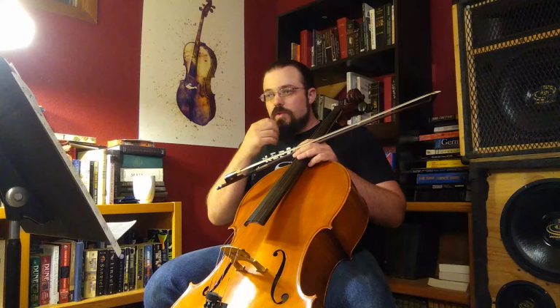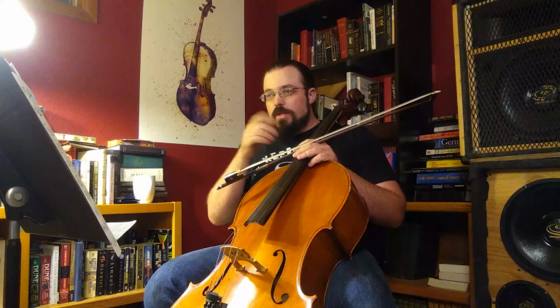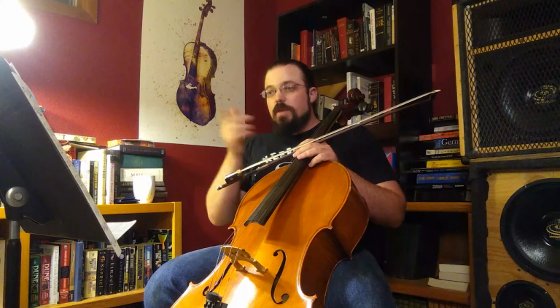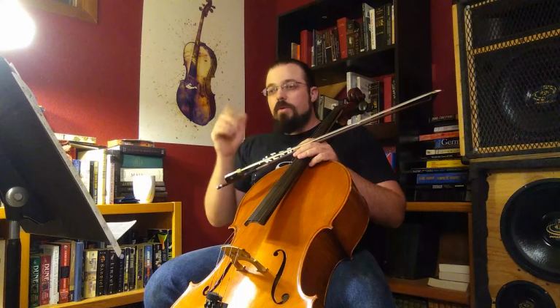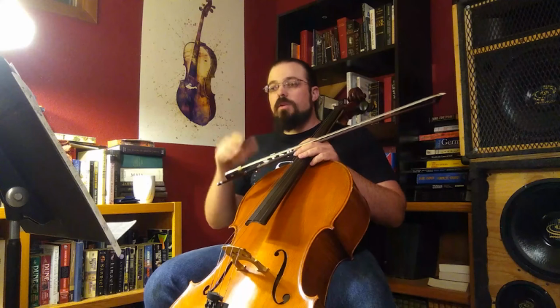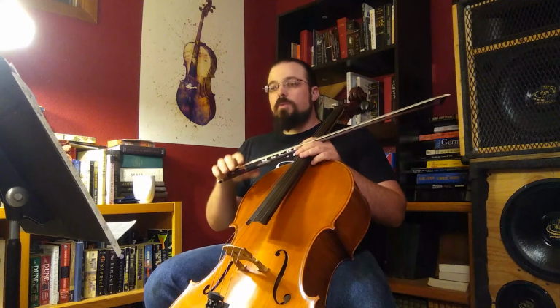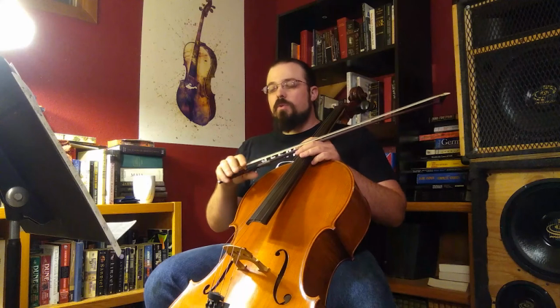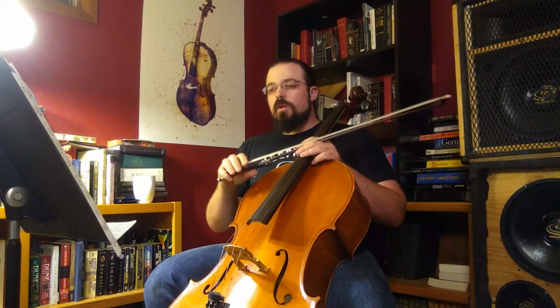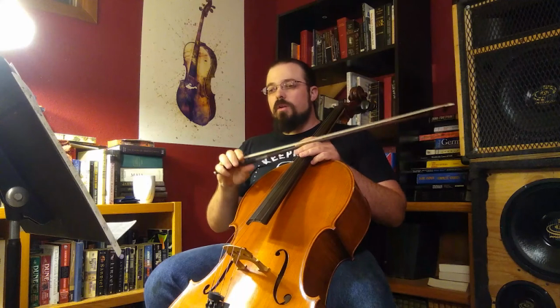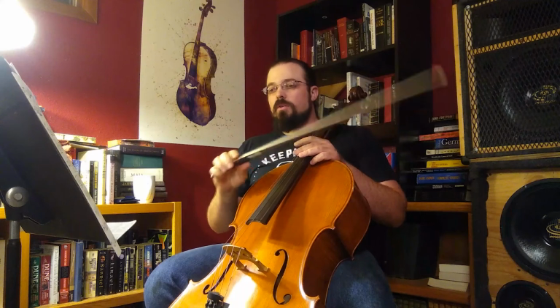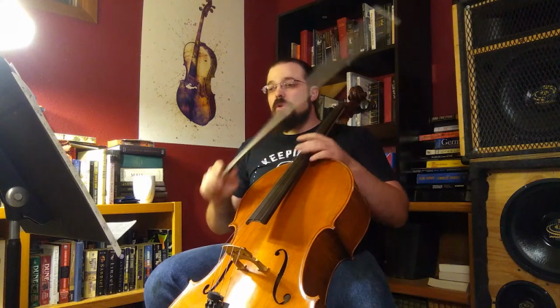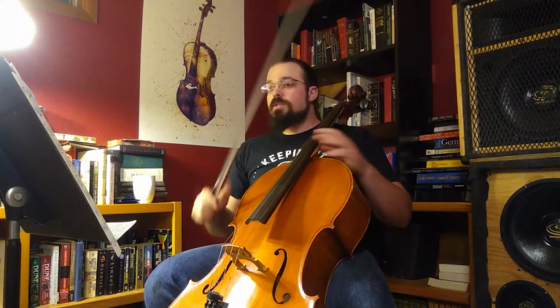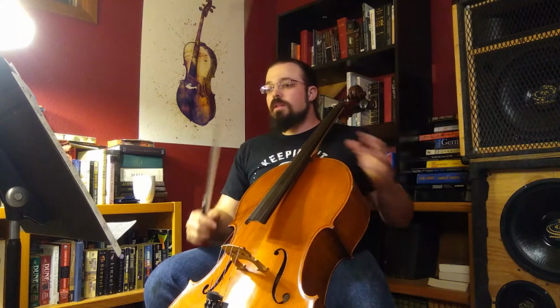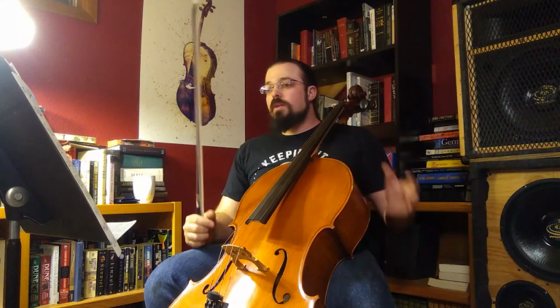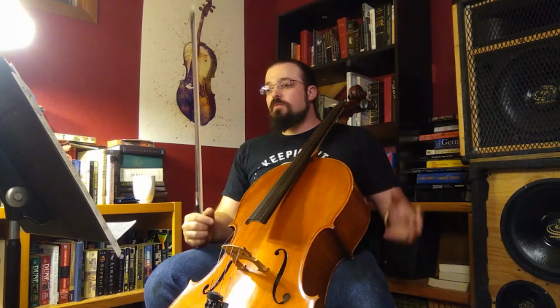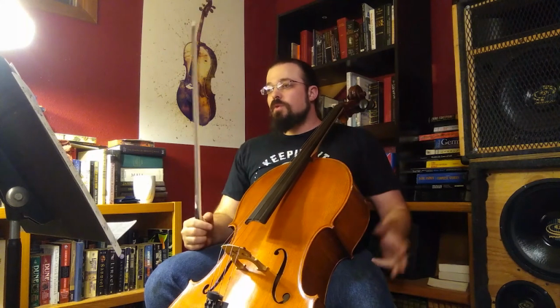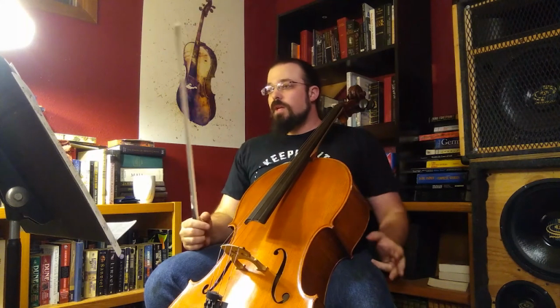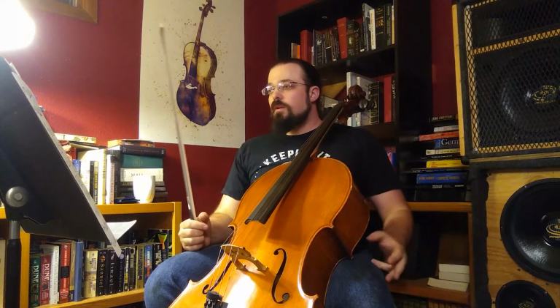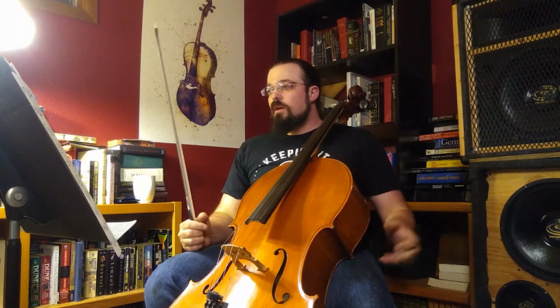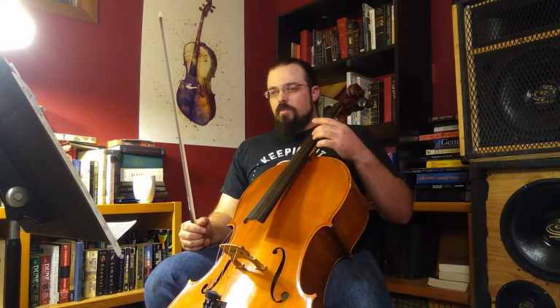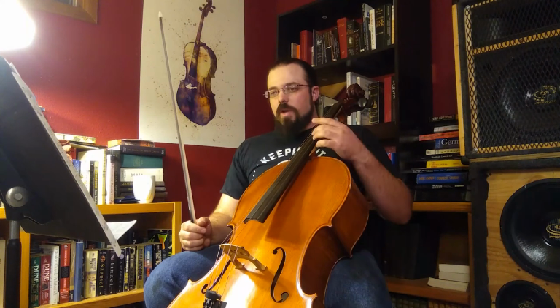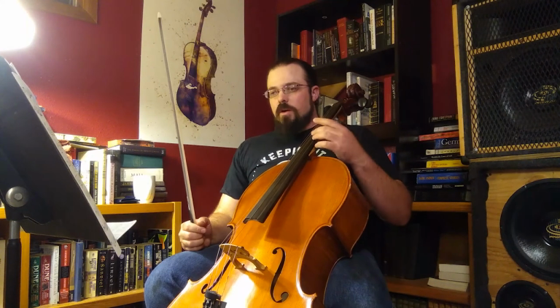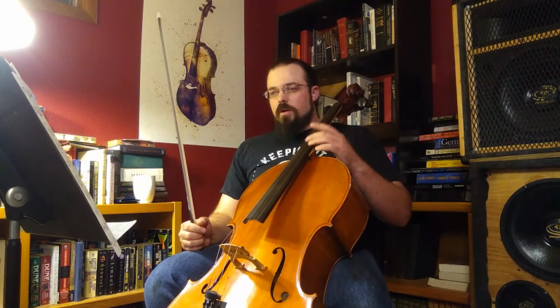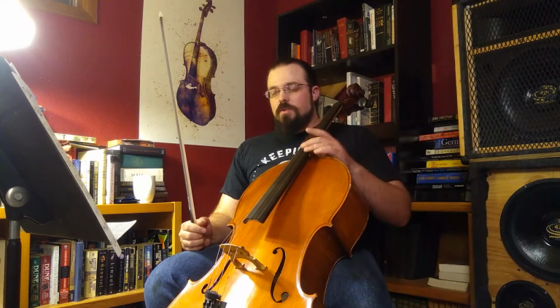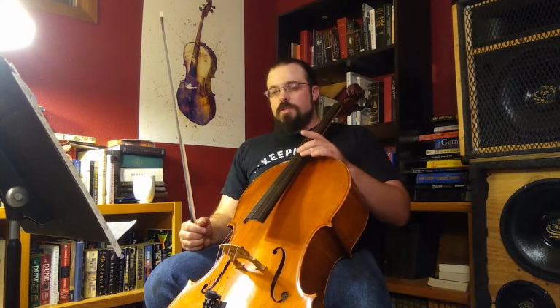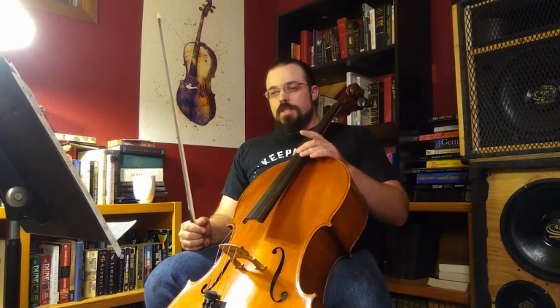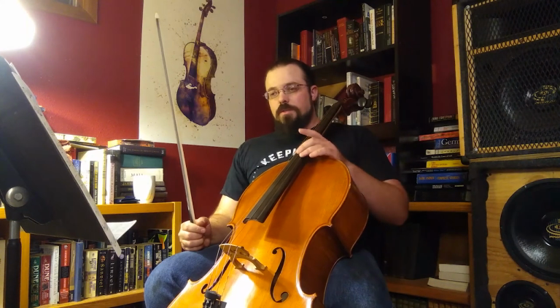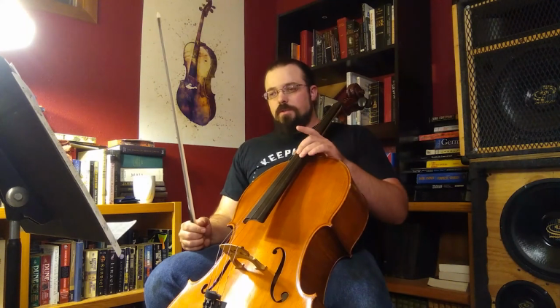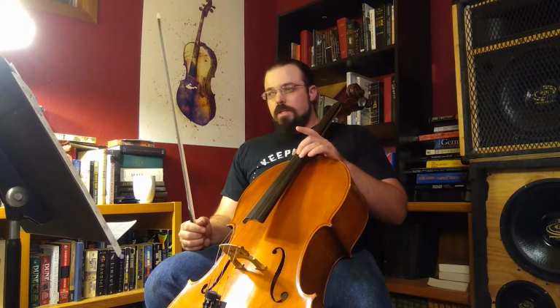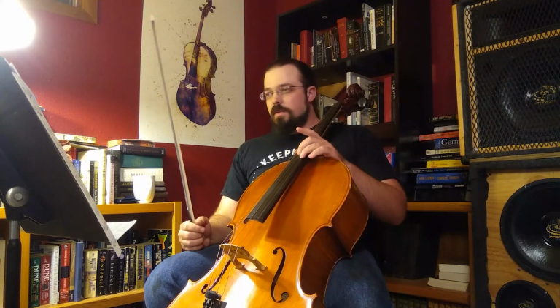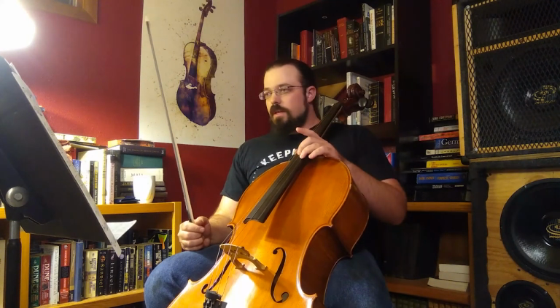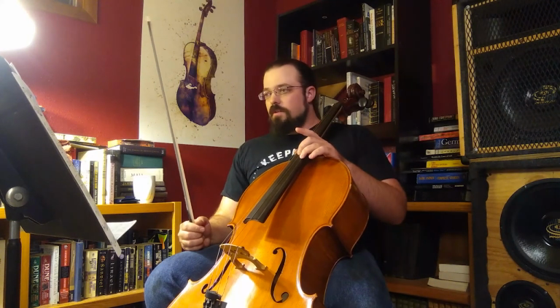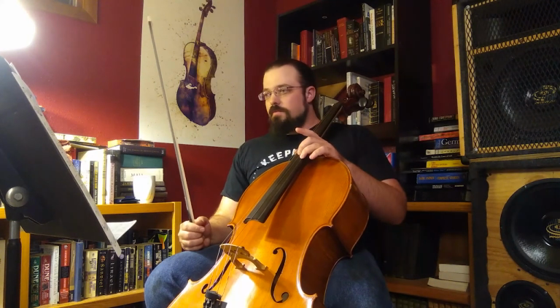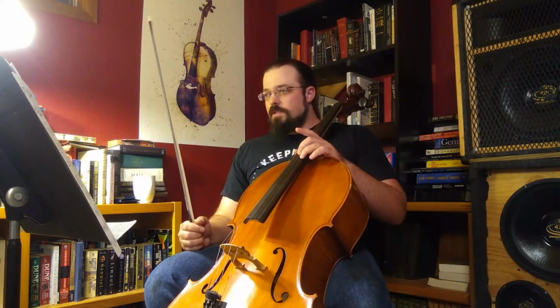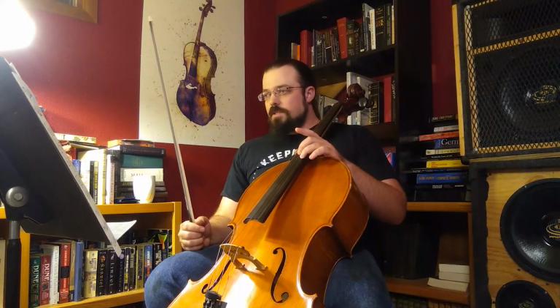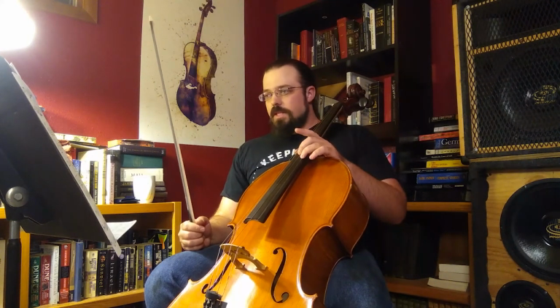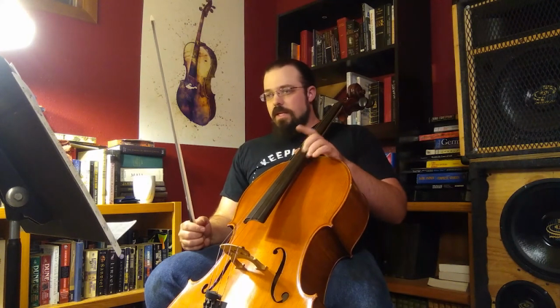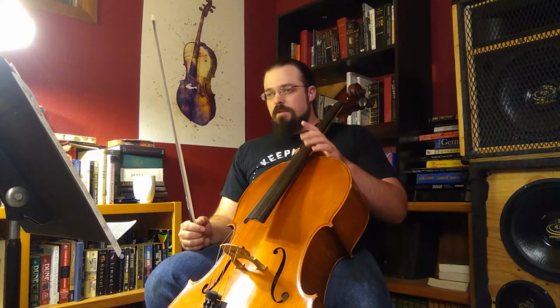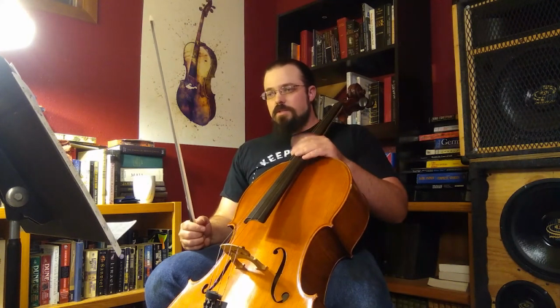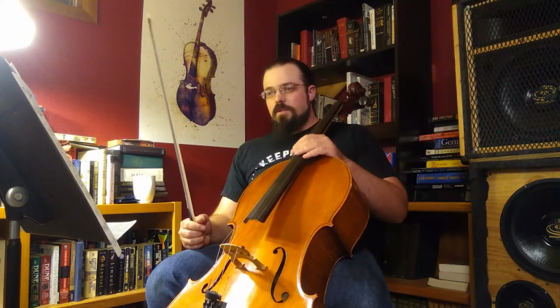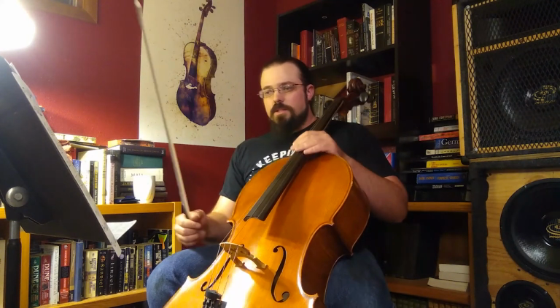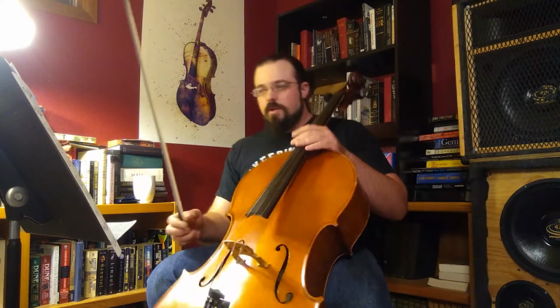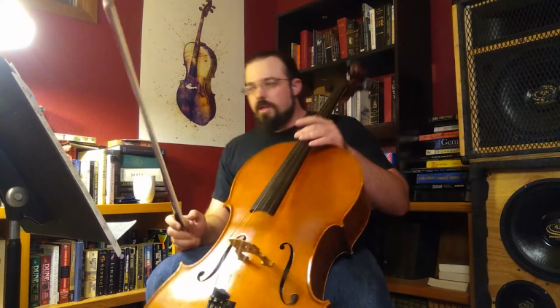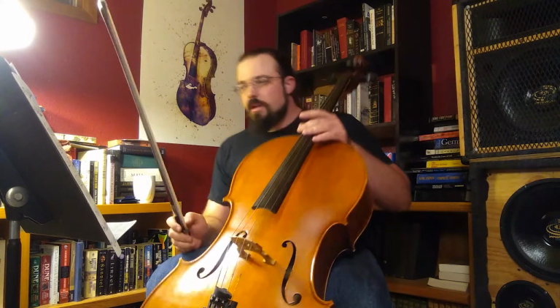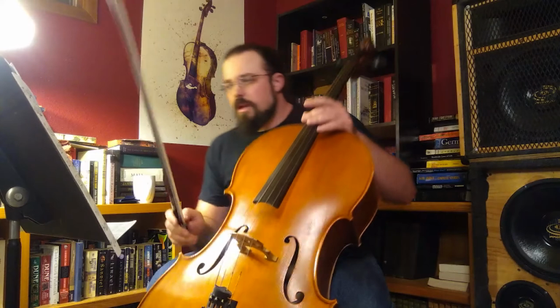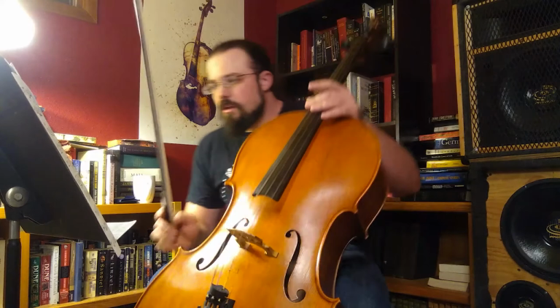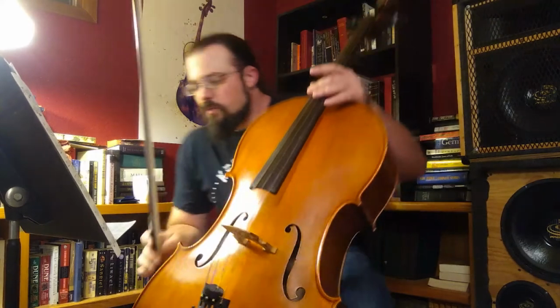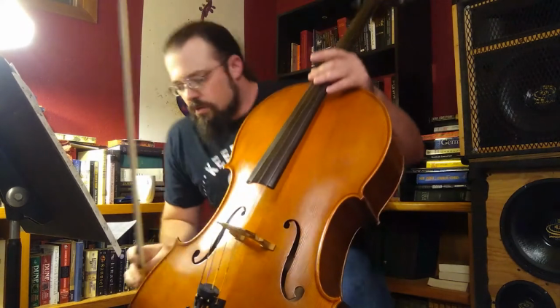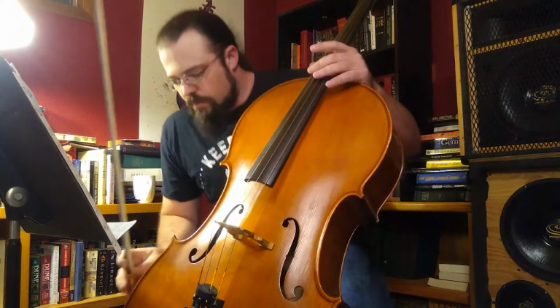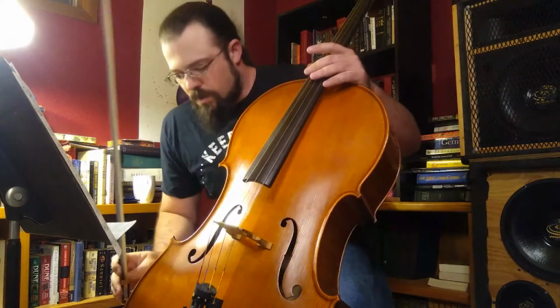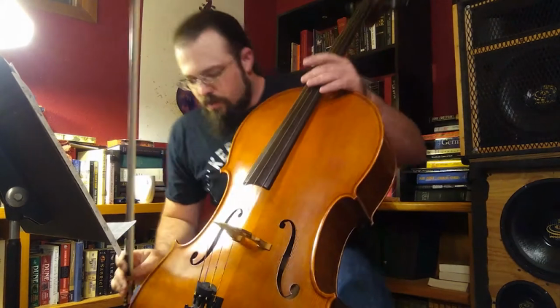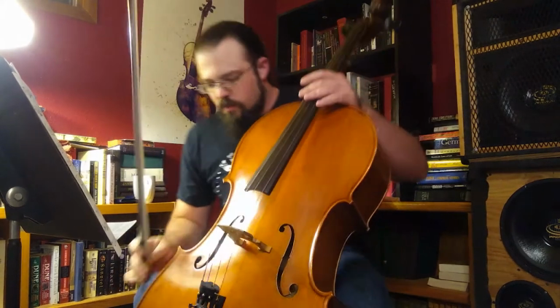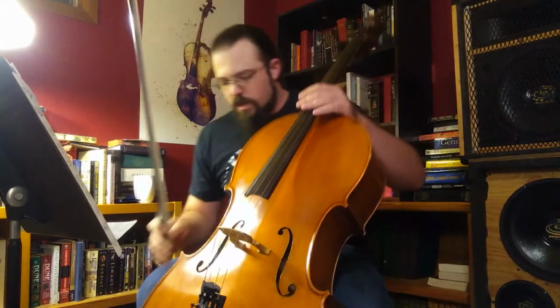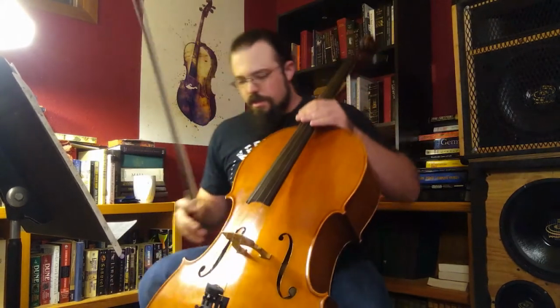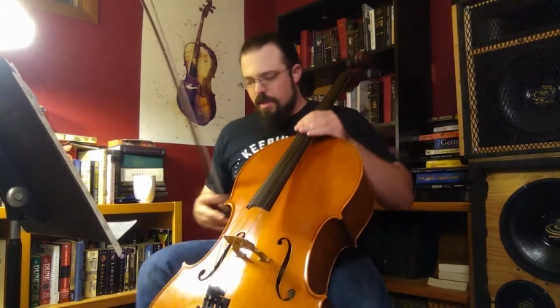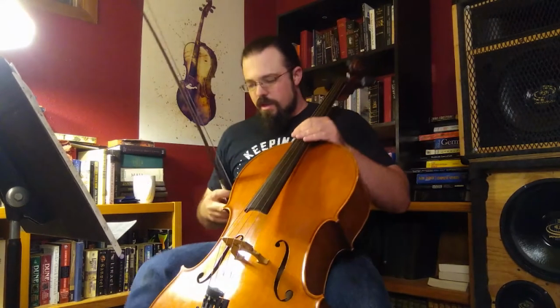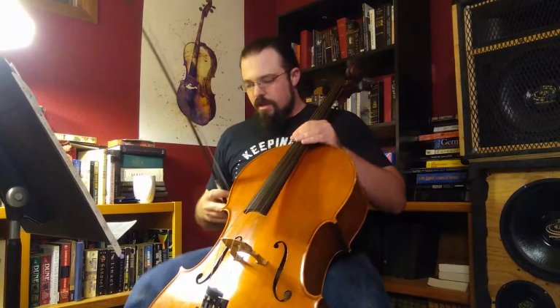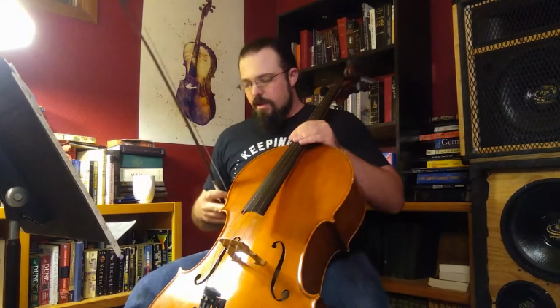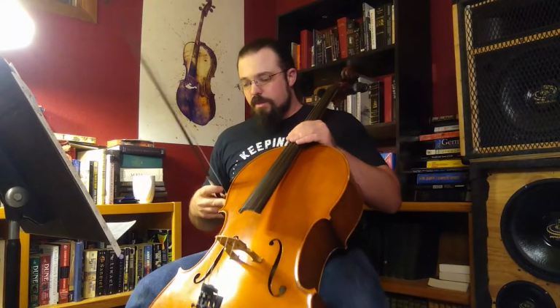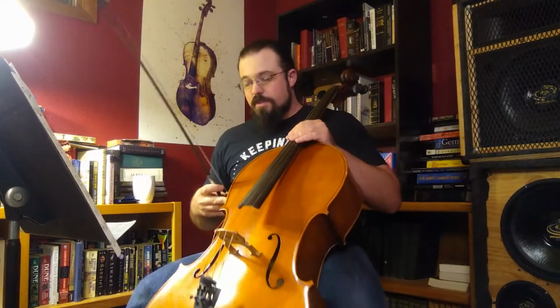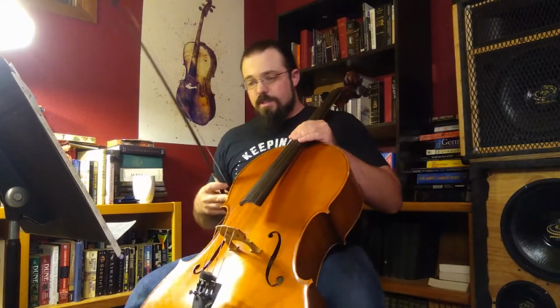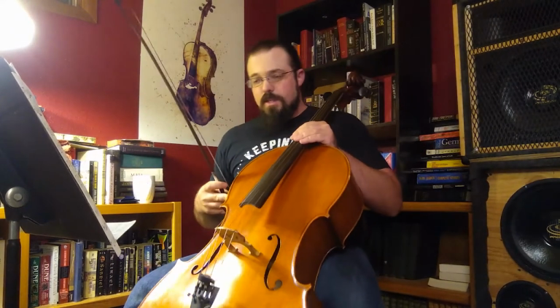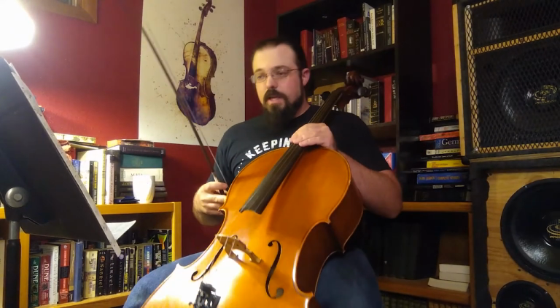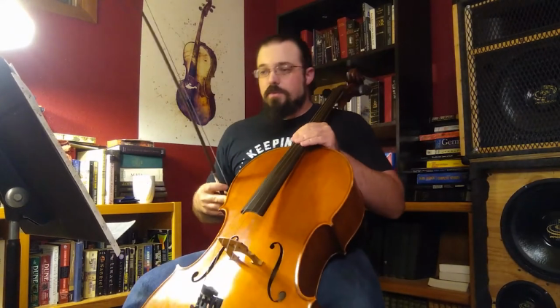Today we're going to be working on Go Tell Aunt Rhody. We are still in the key of D. So let's go ahead and warm up with a couple of scales.